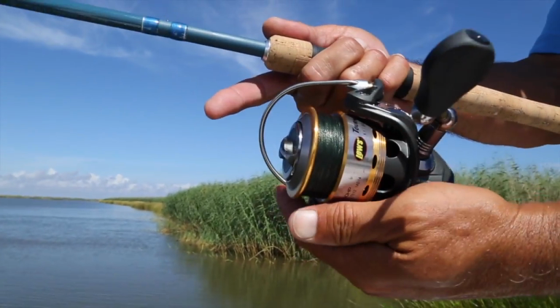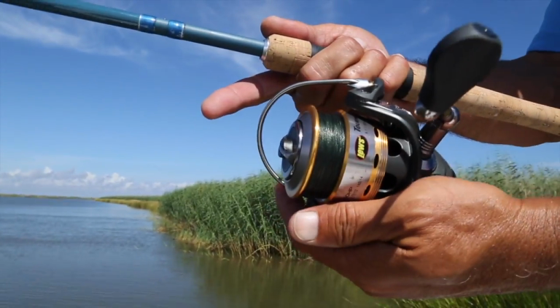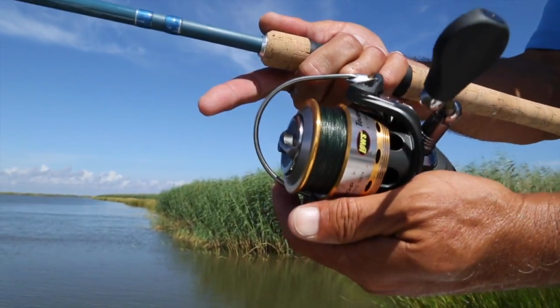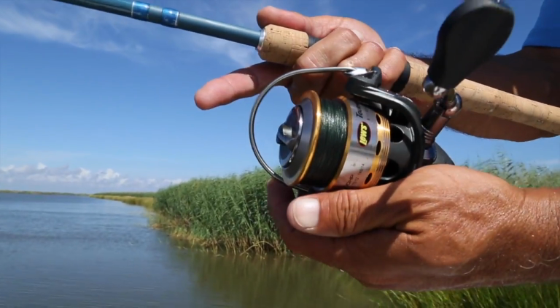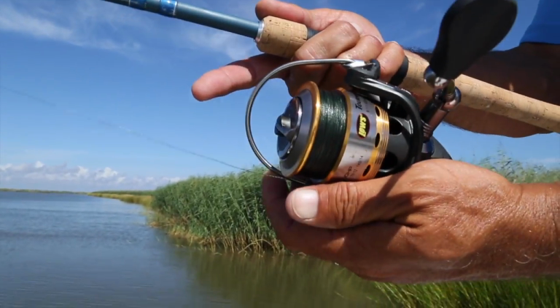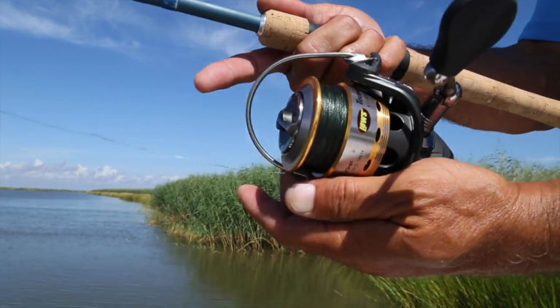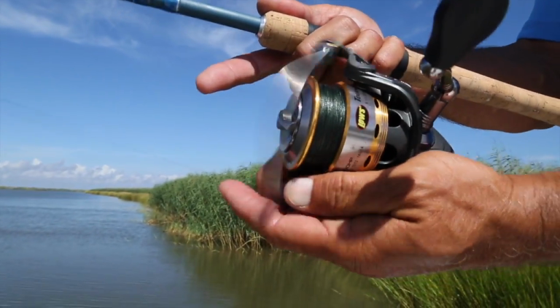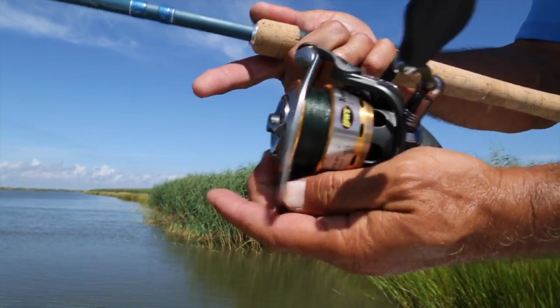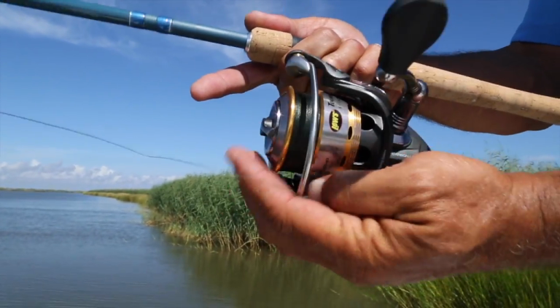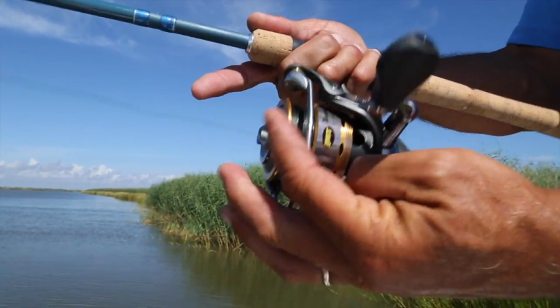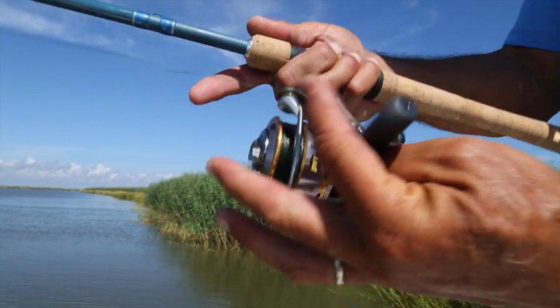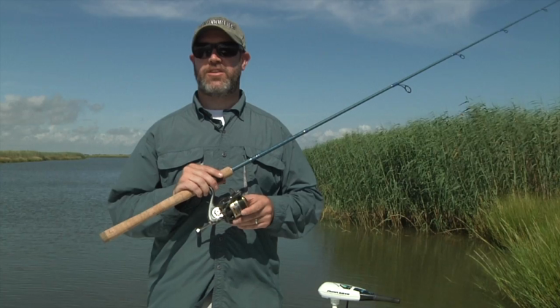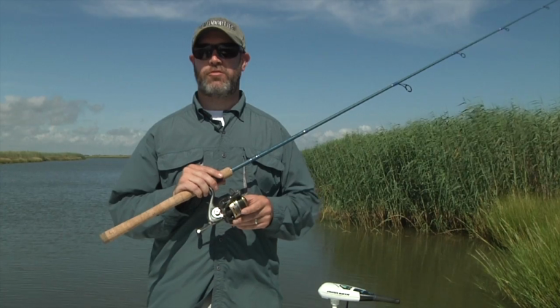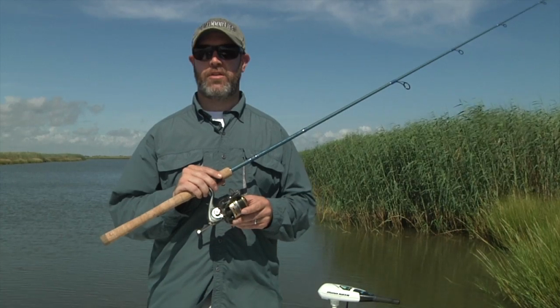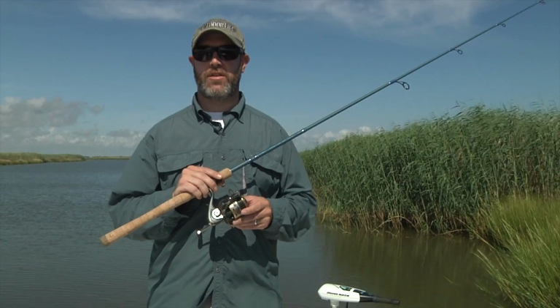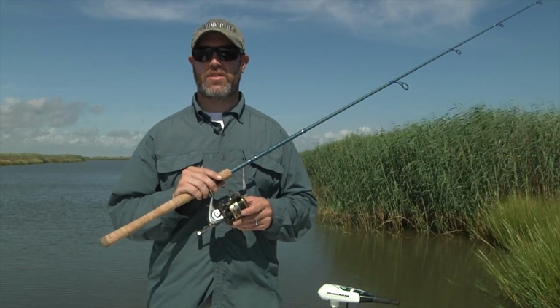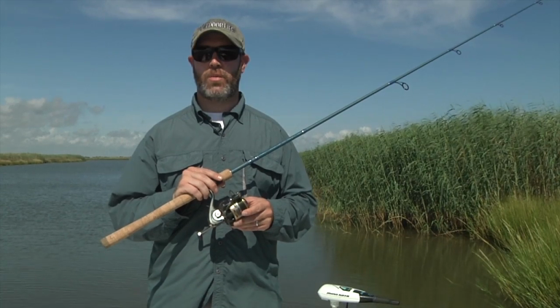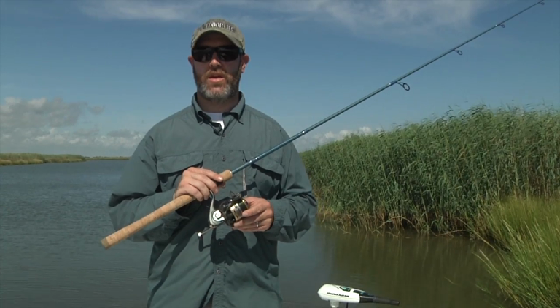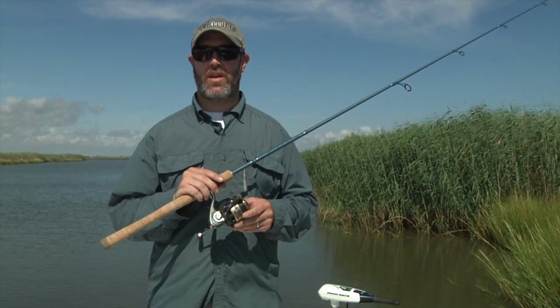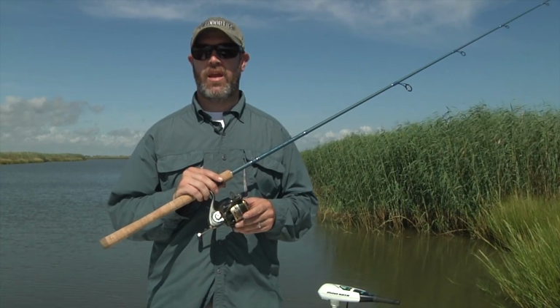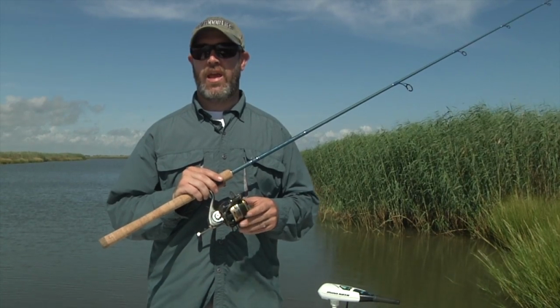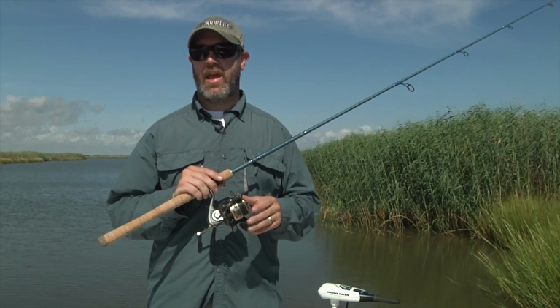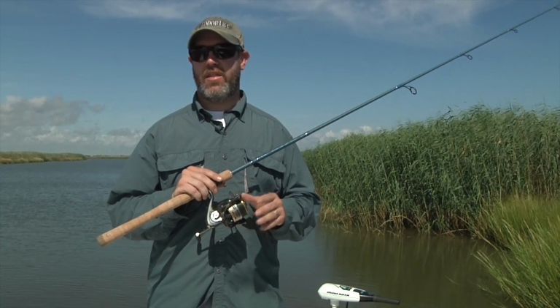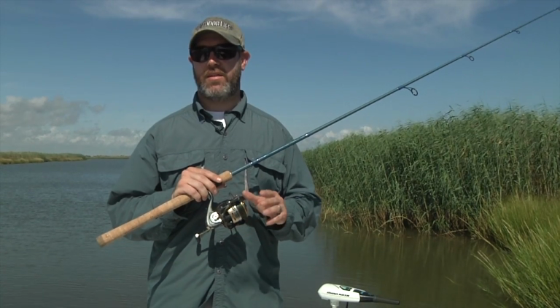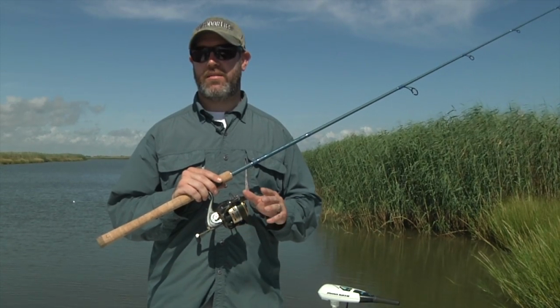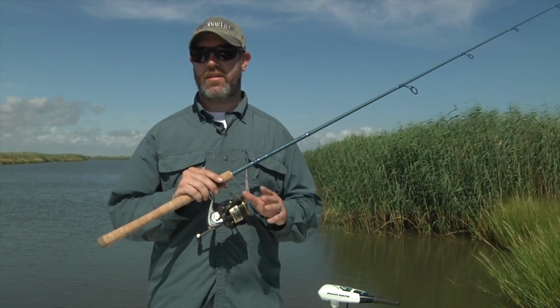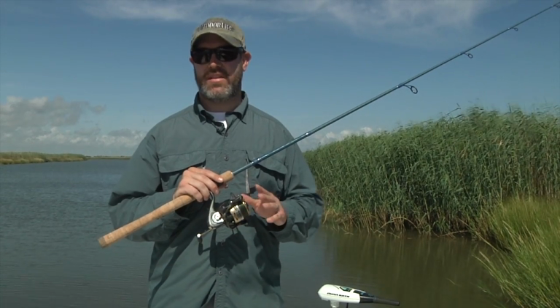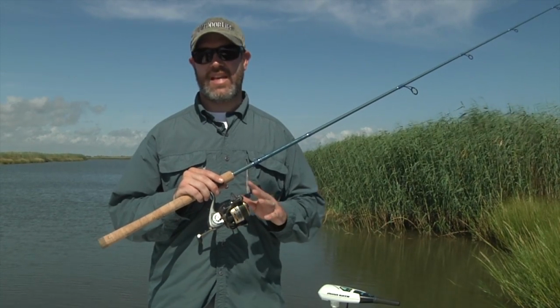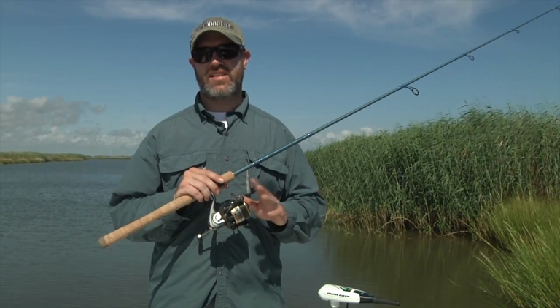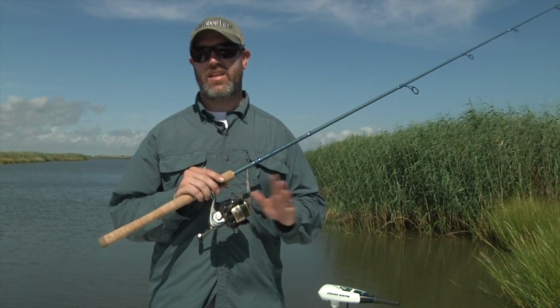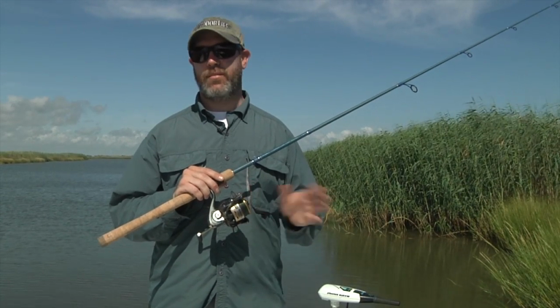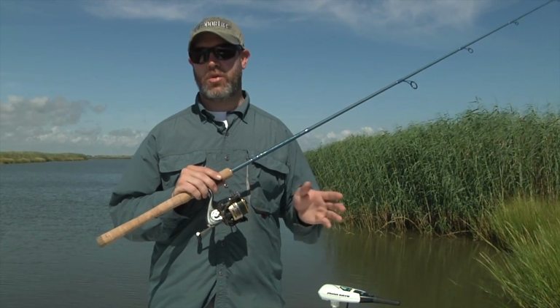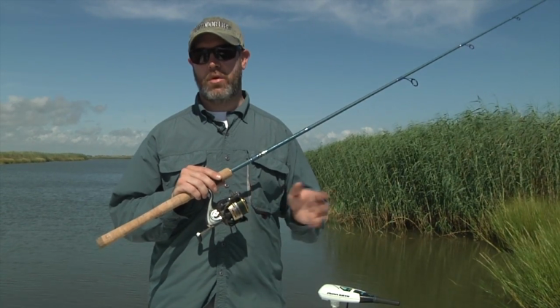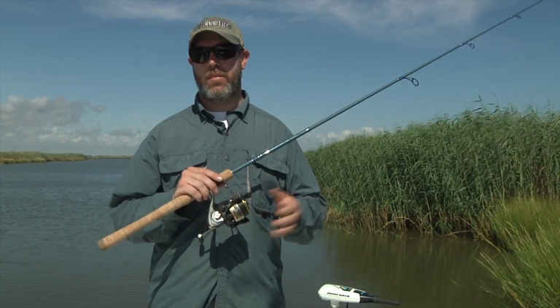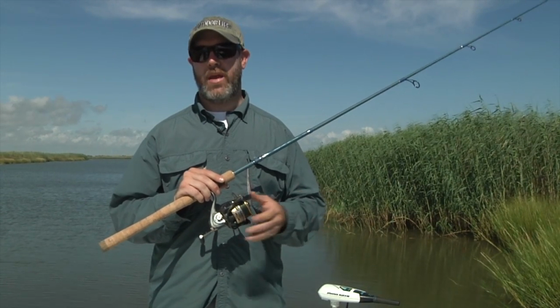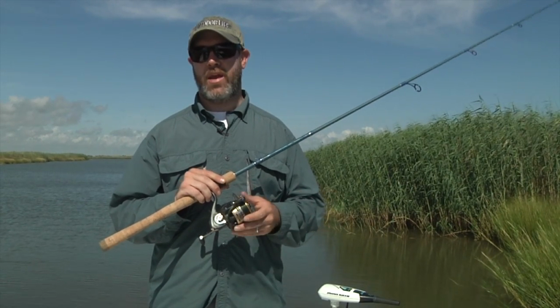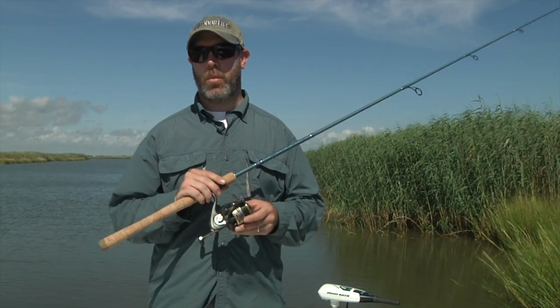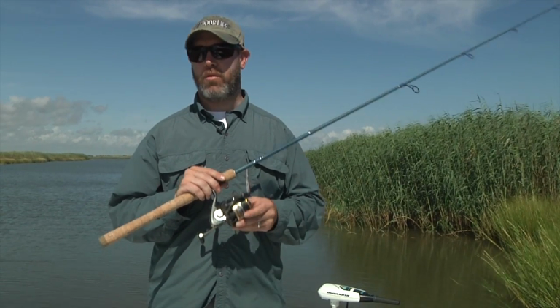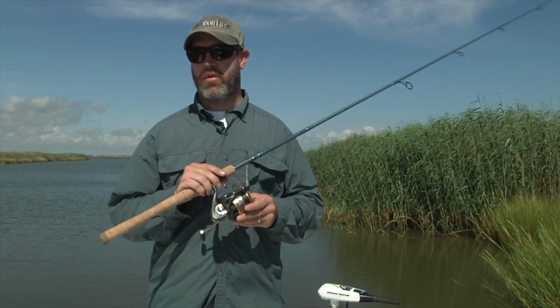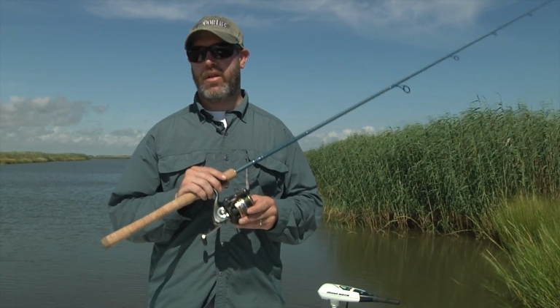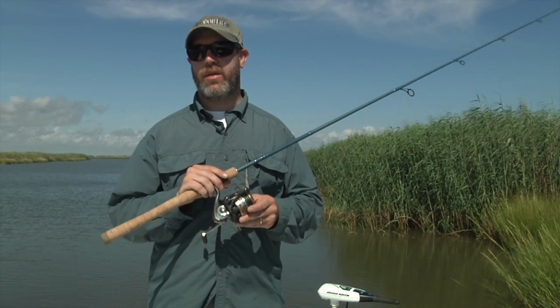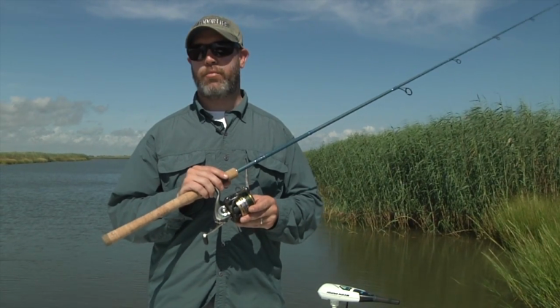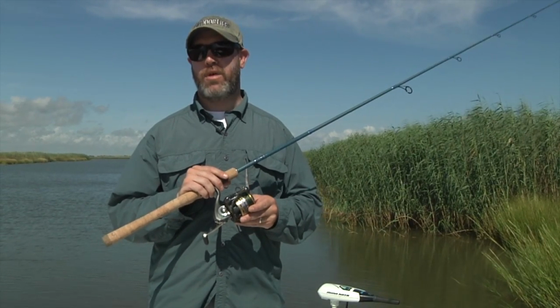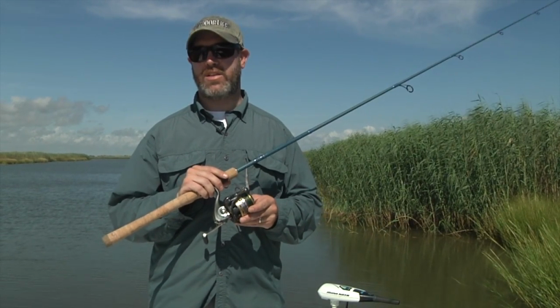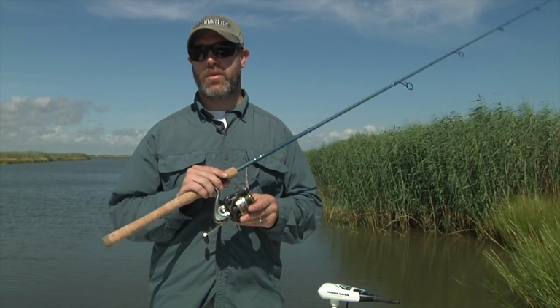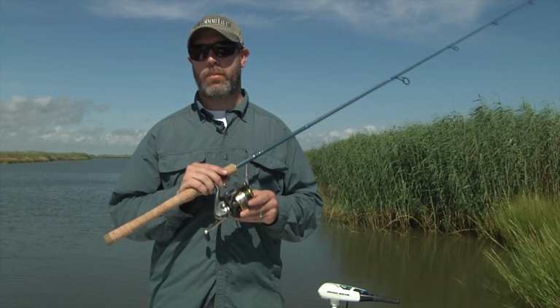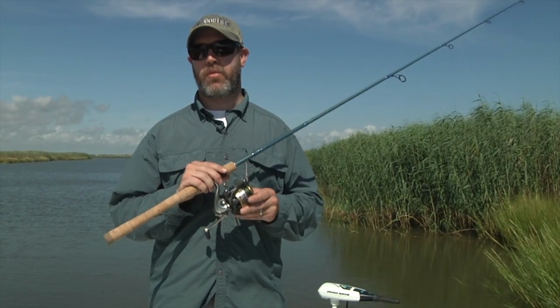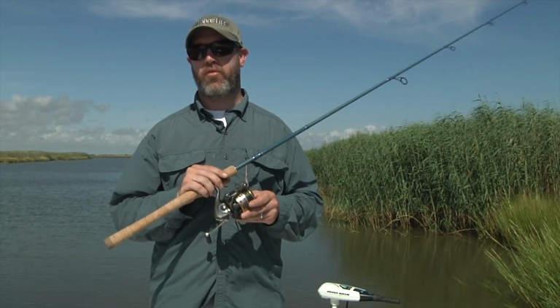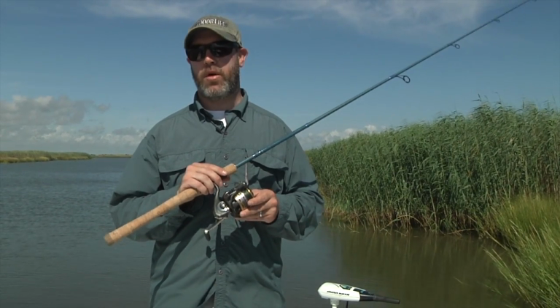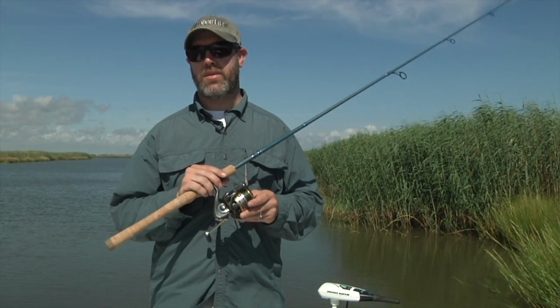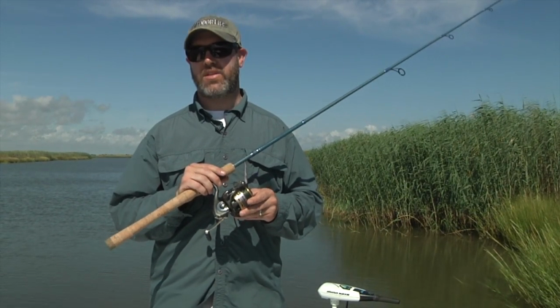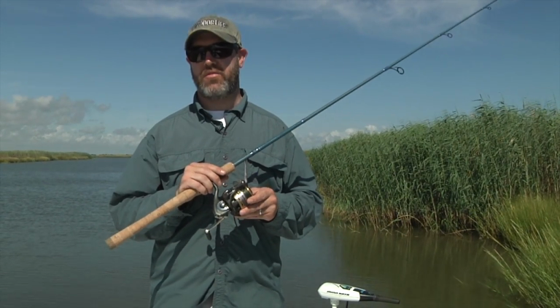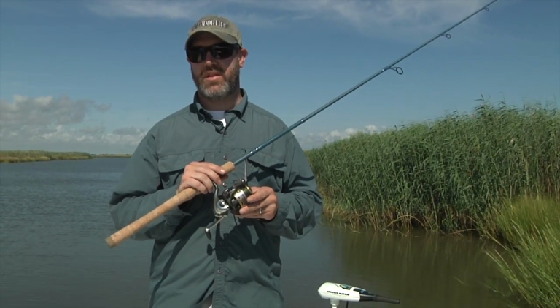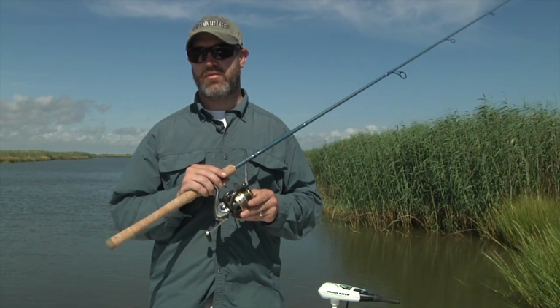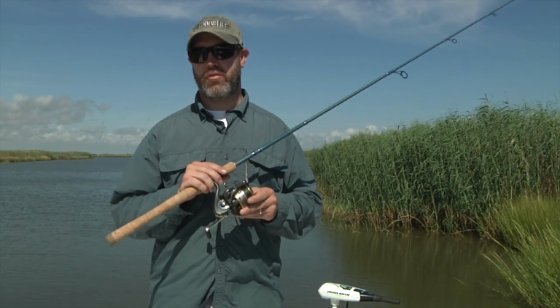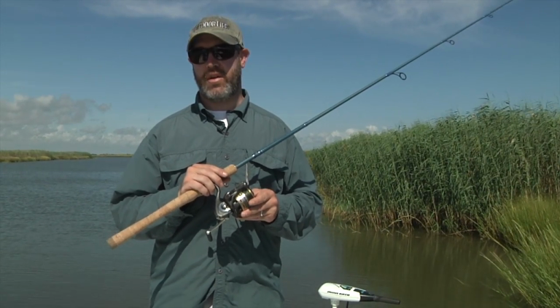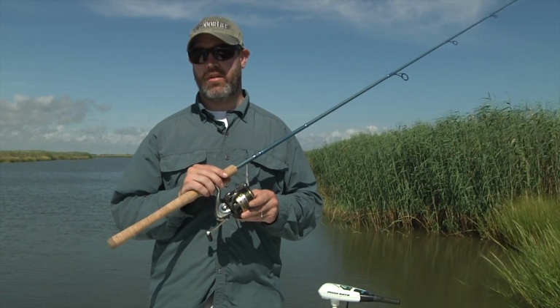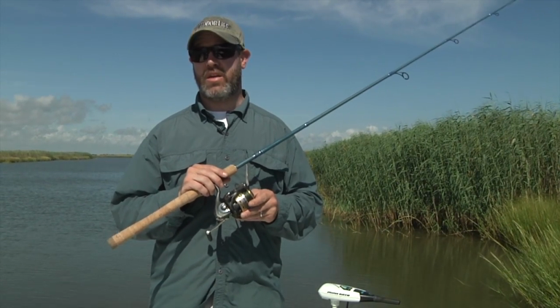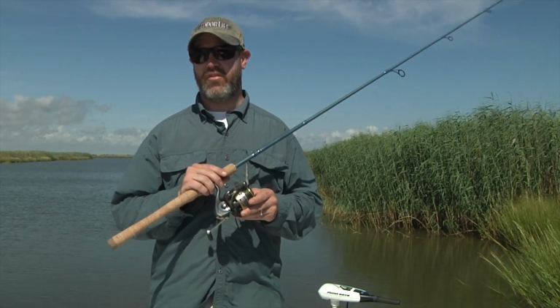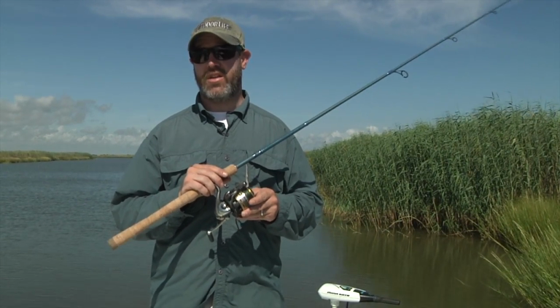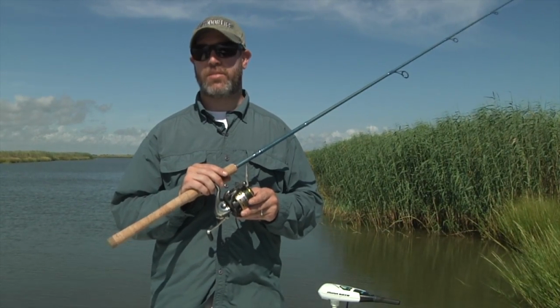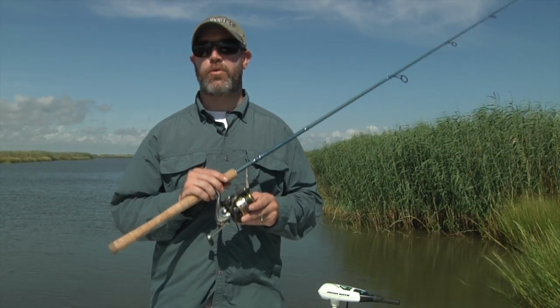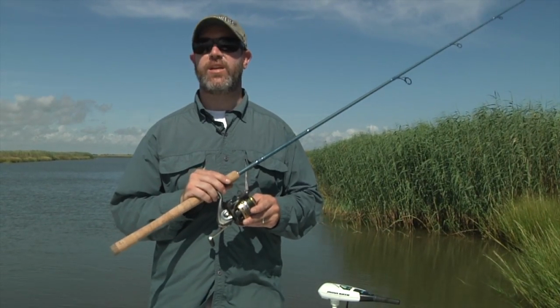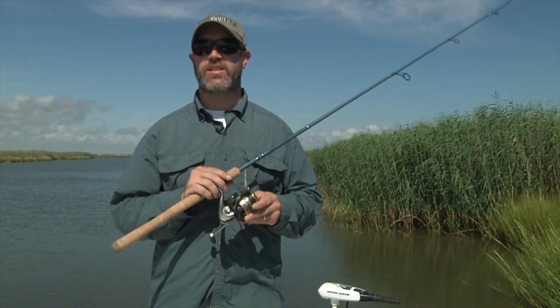We caught a bunch of fish on this reel this week, and the test team Tua Mann were really impressed with the performance of this reel given its price.